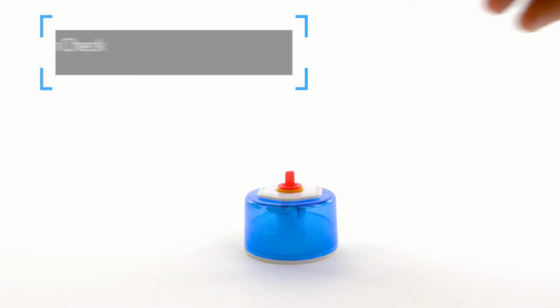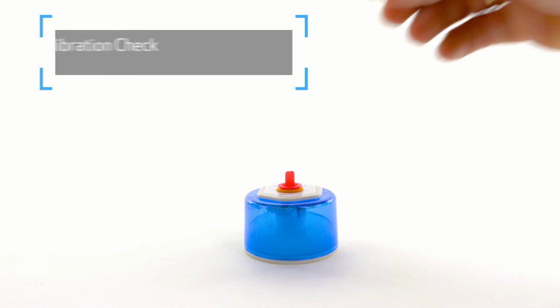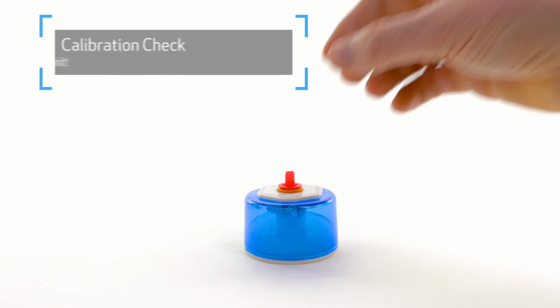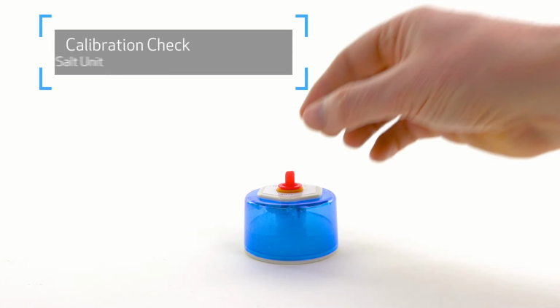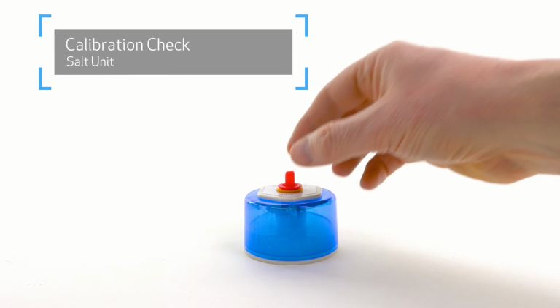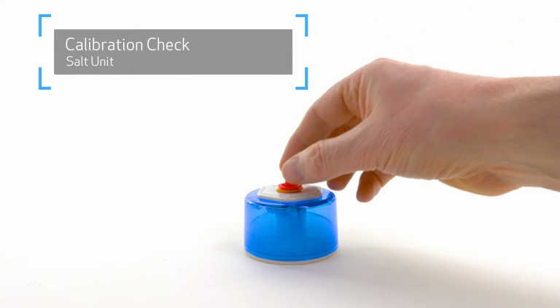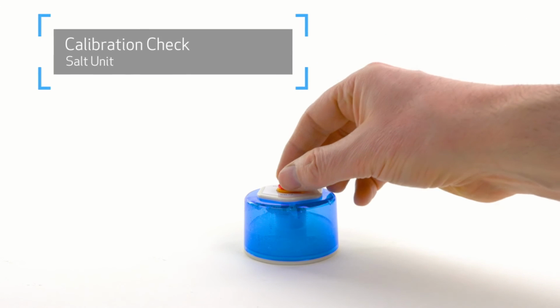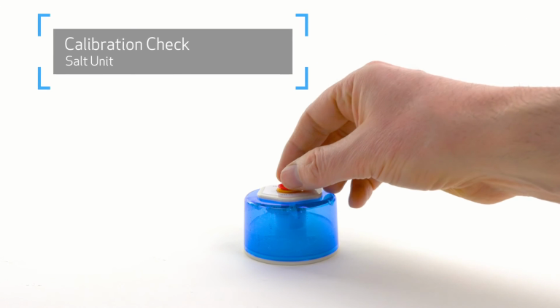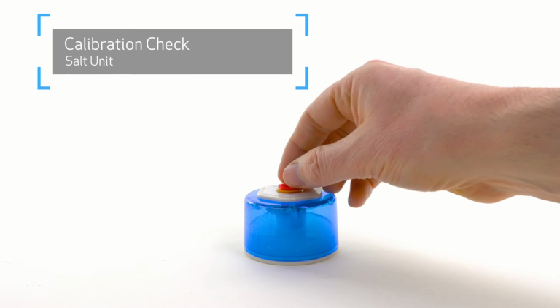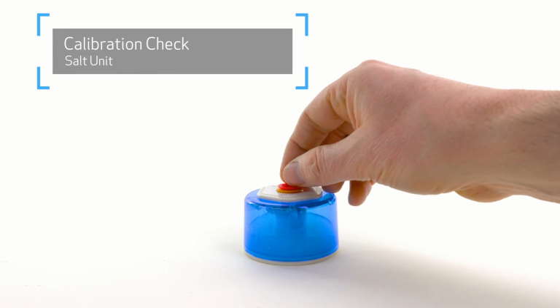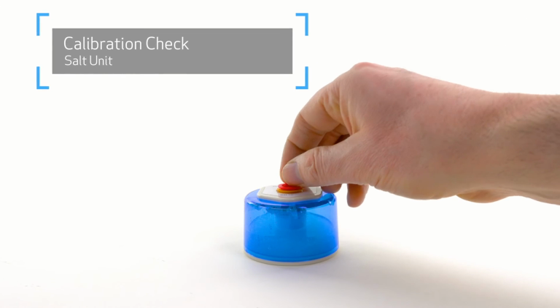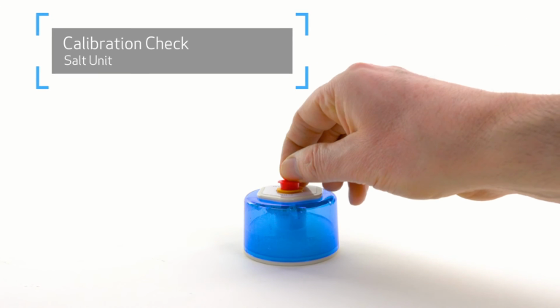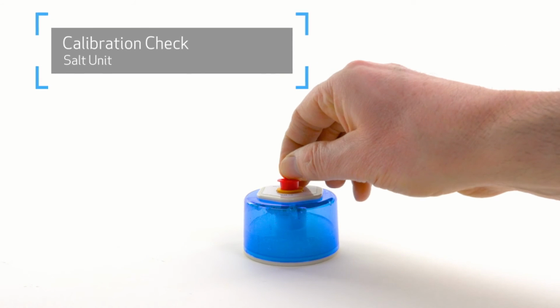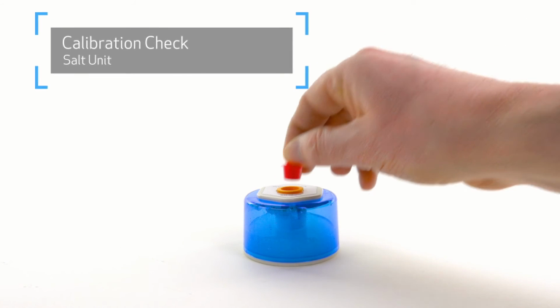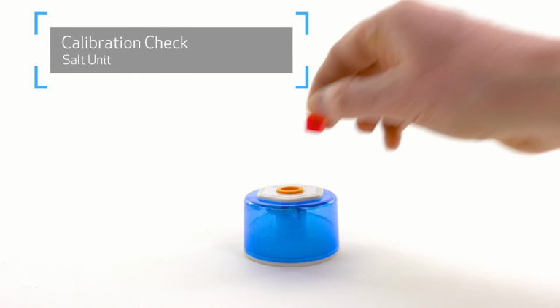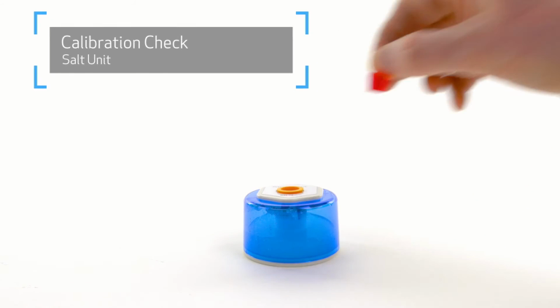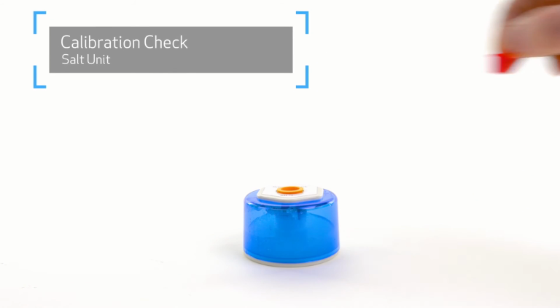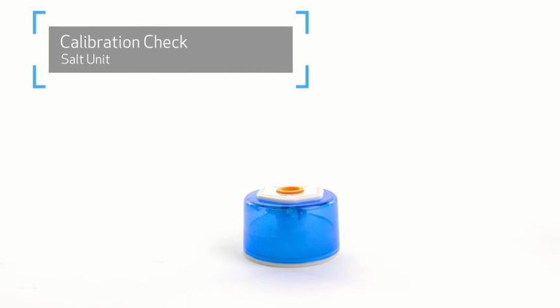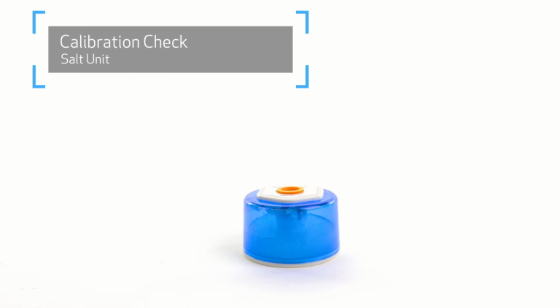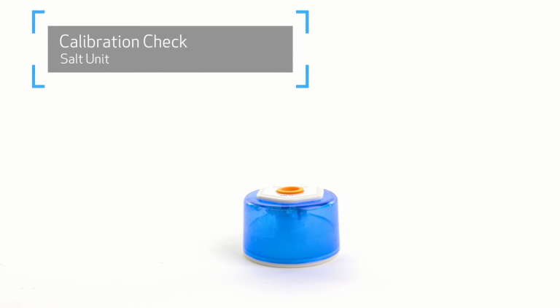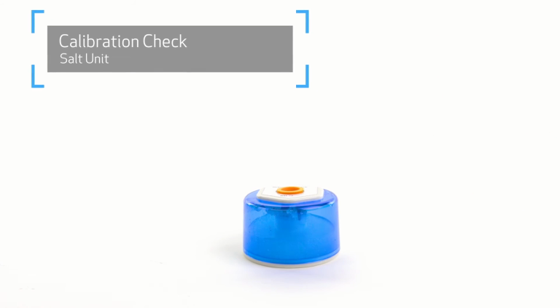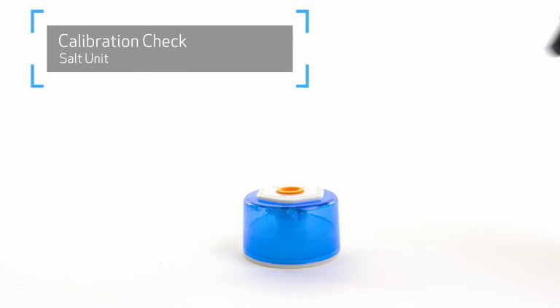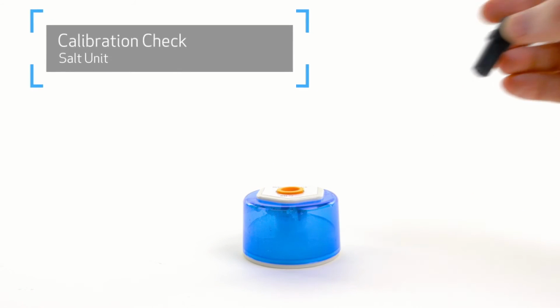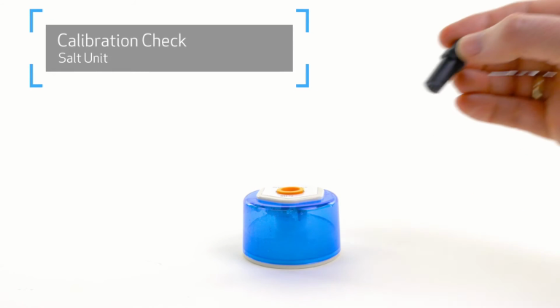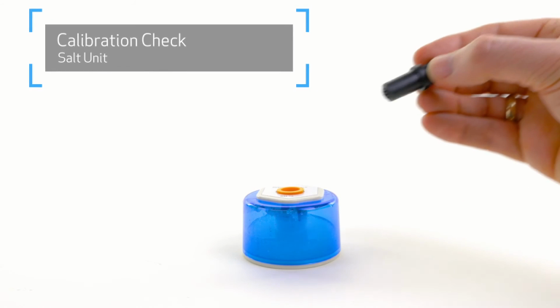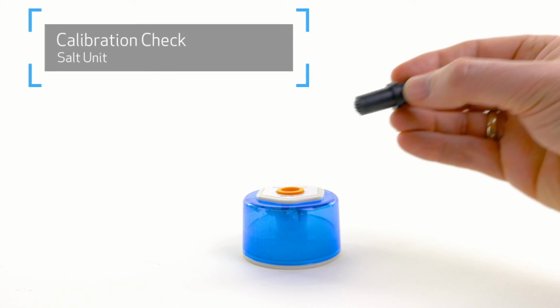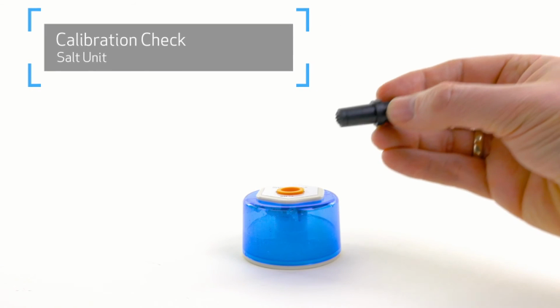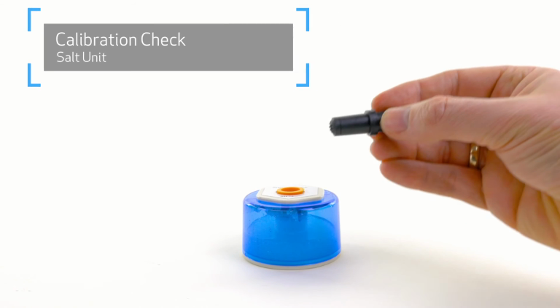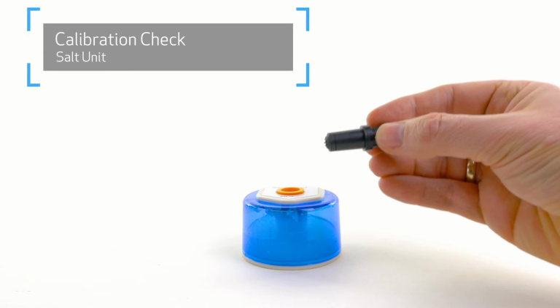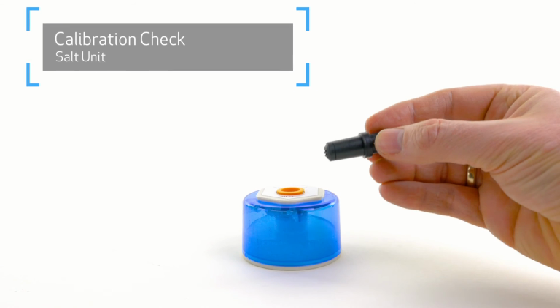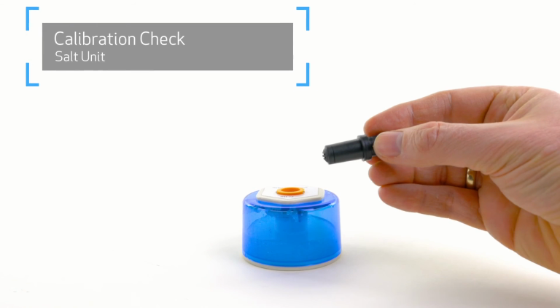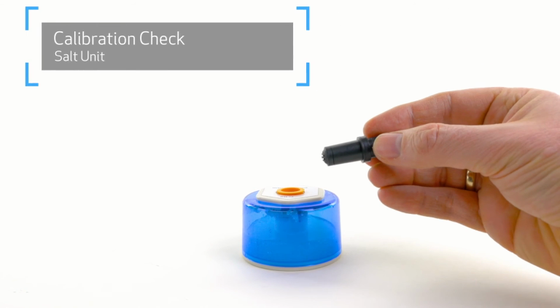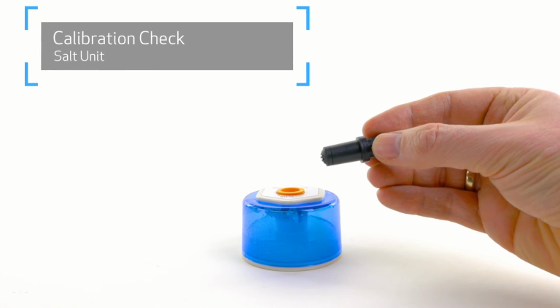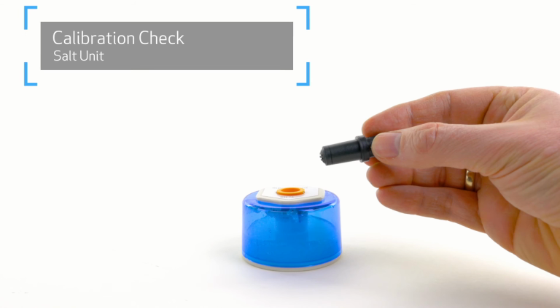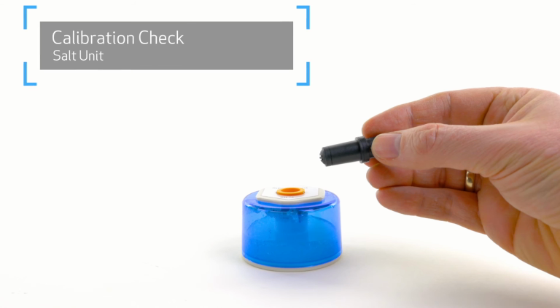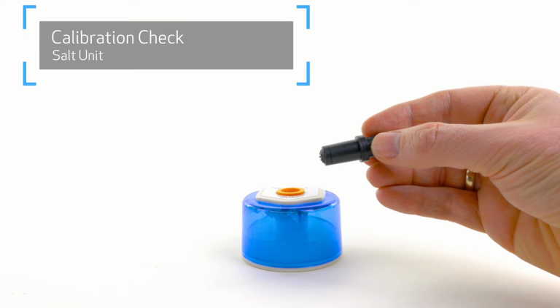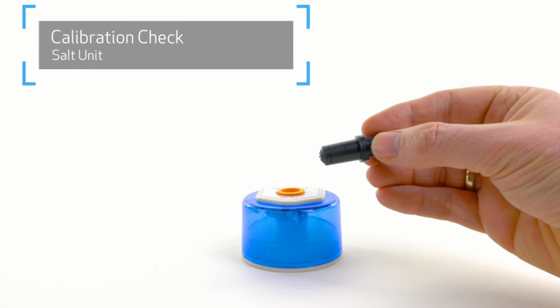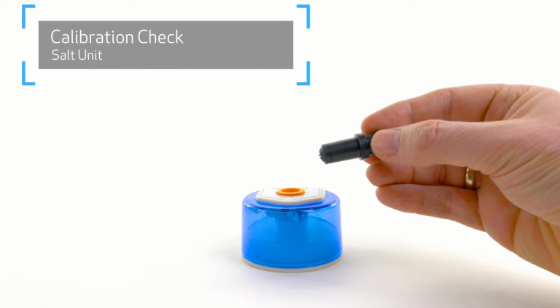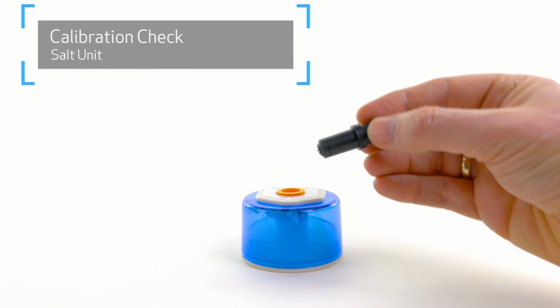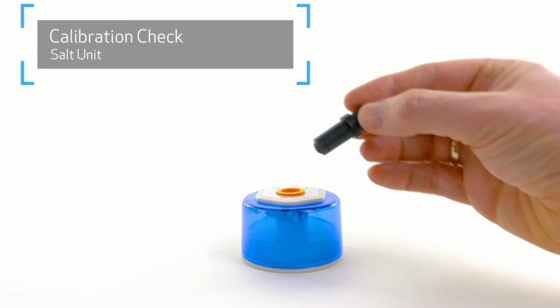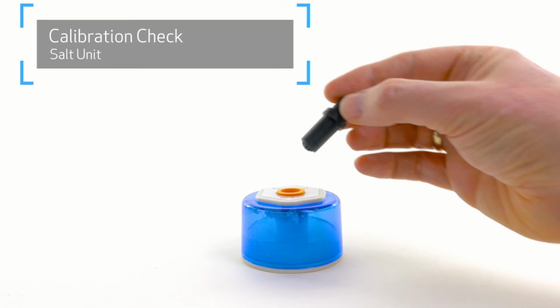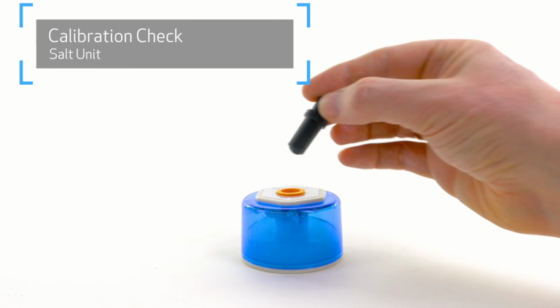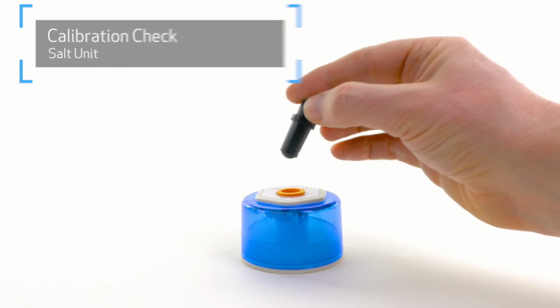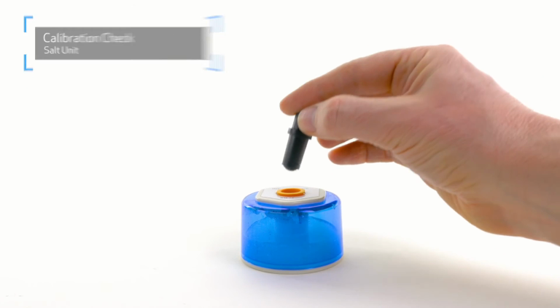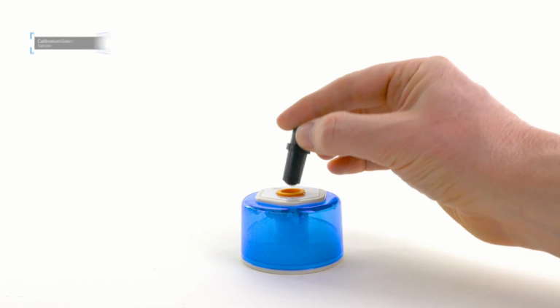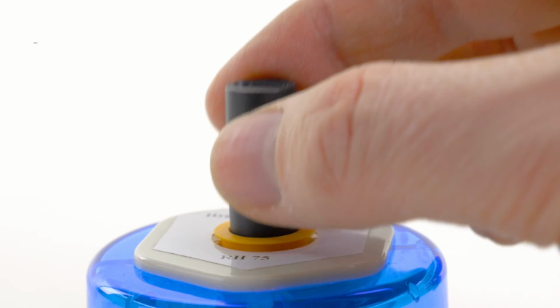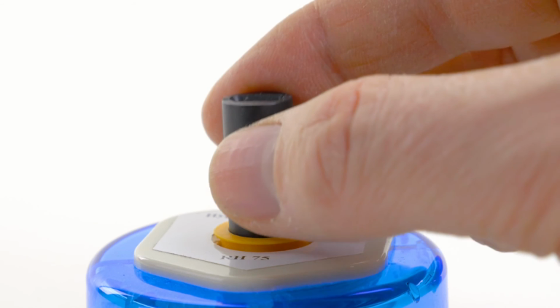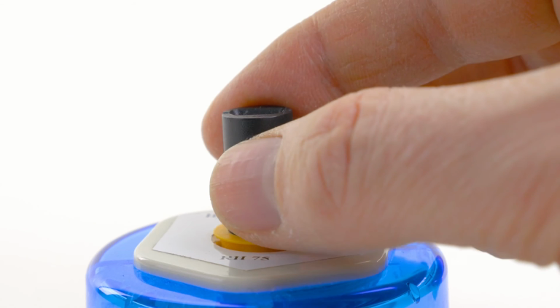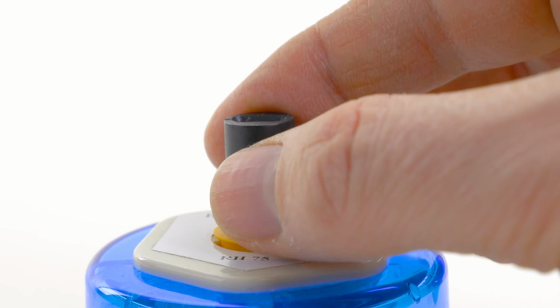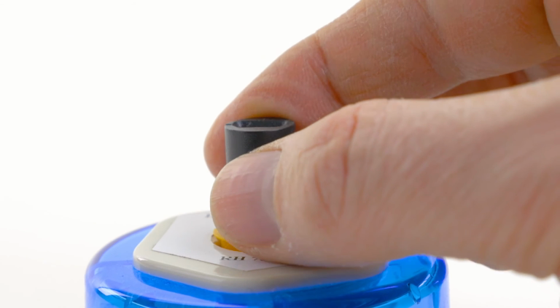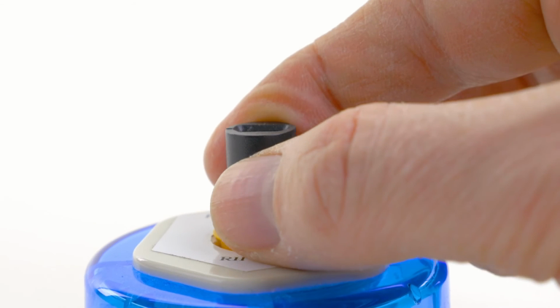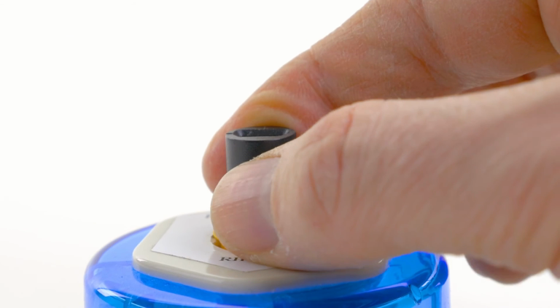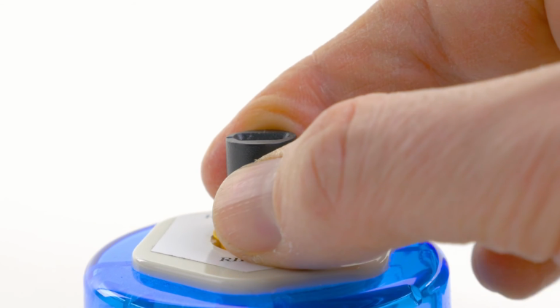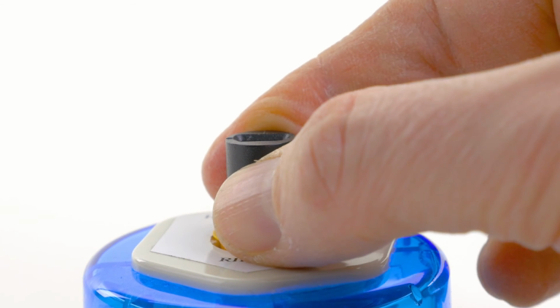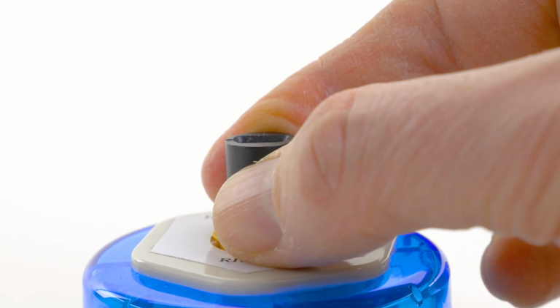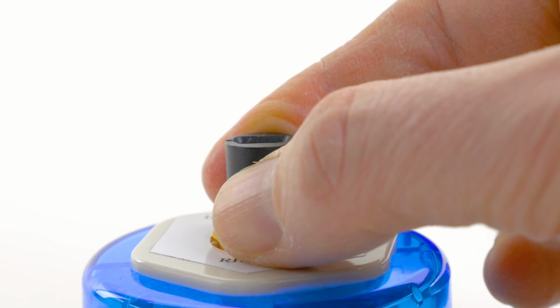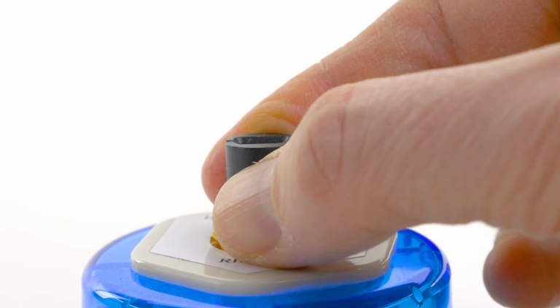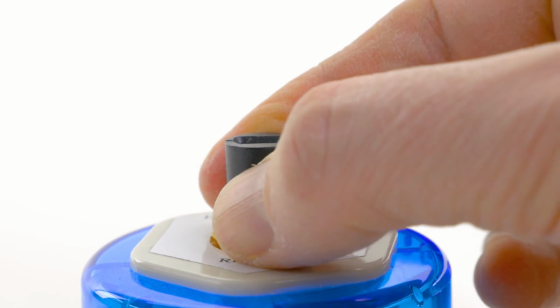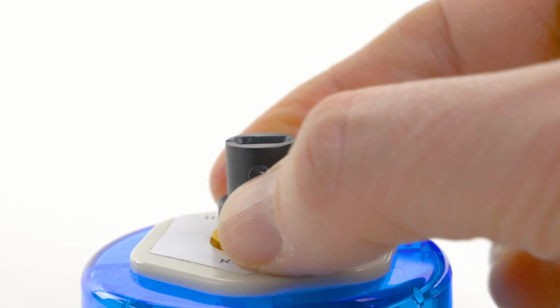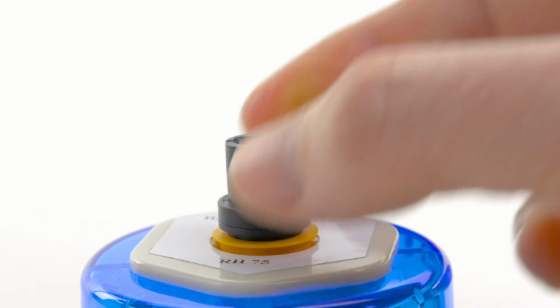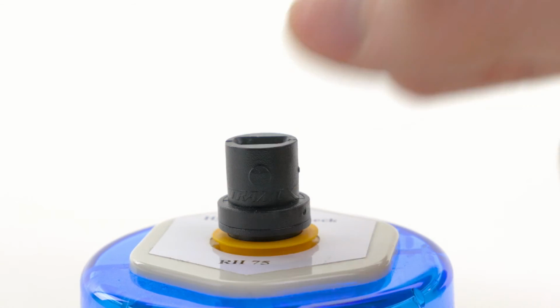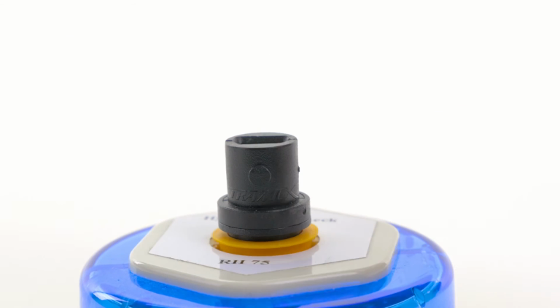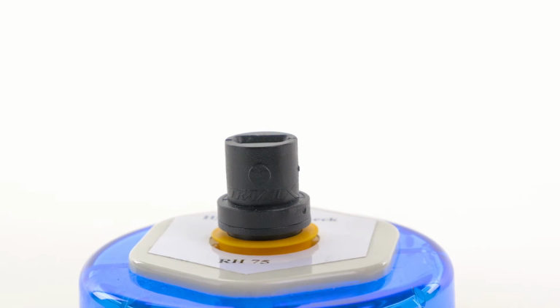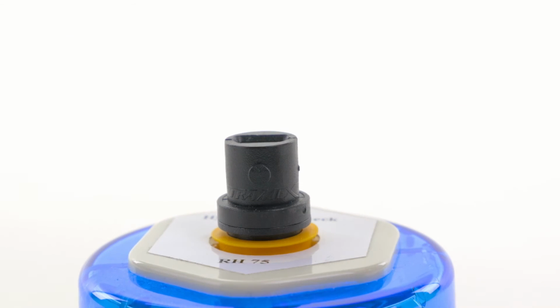It also comes with a calibration check salt unit to ensure all of the probes are reading correctly, as part of your quality control.